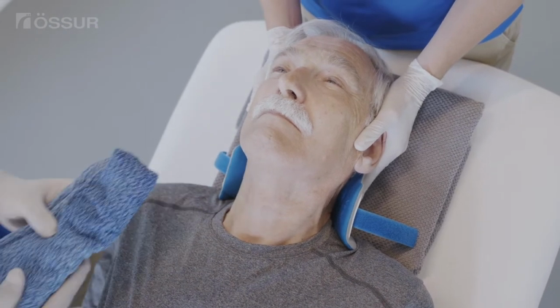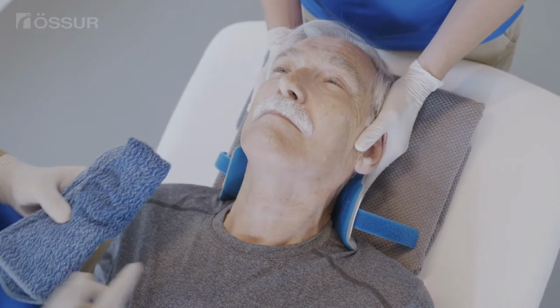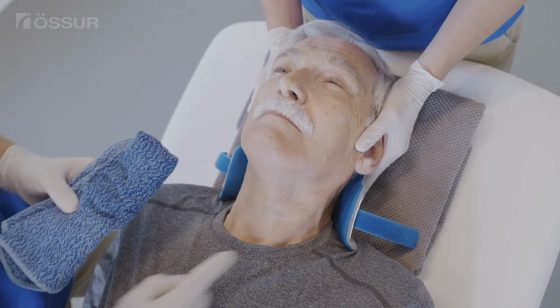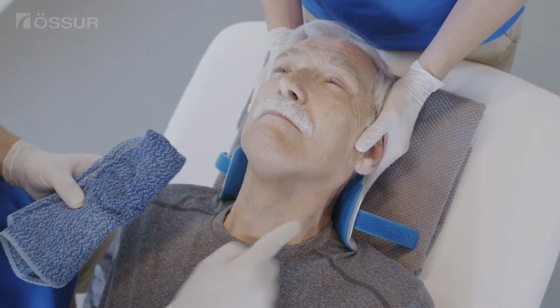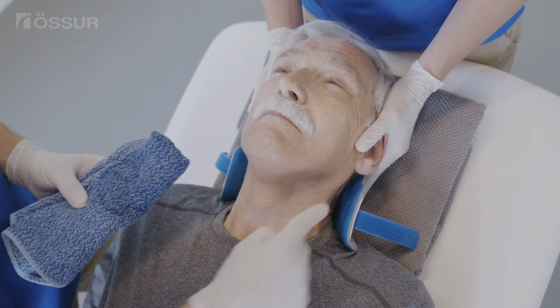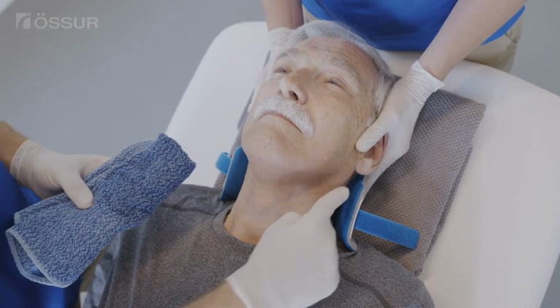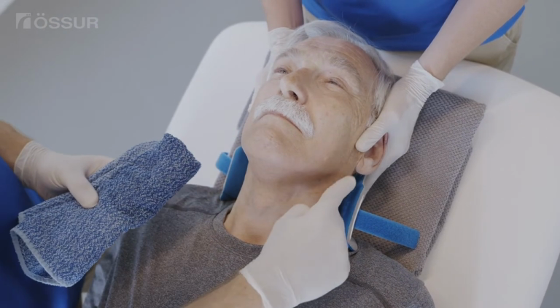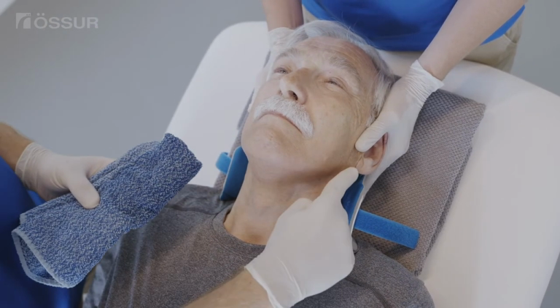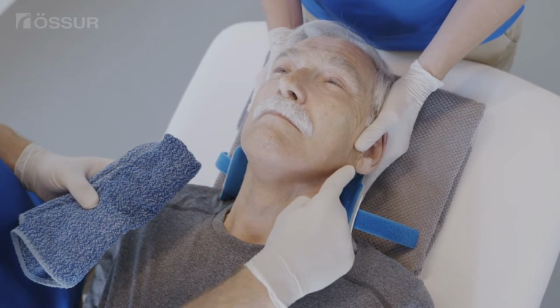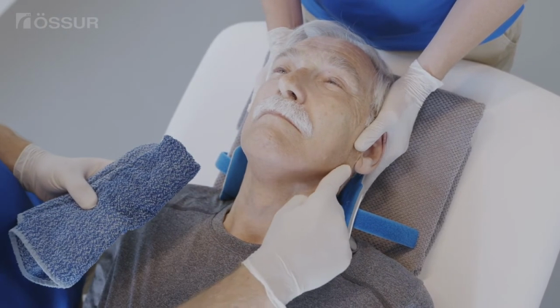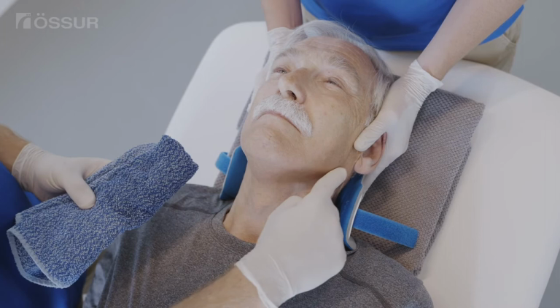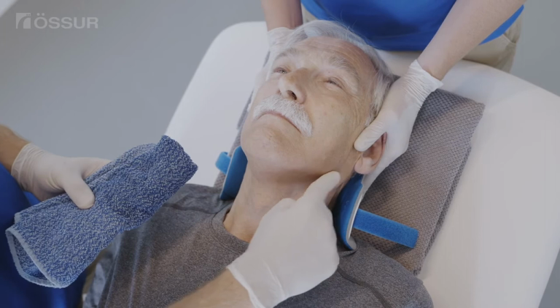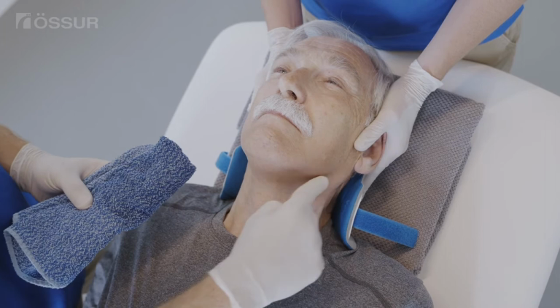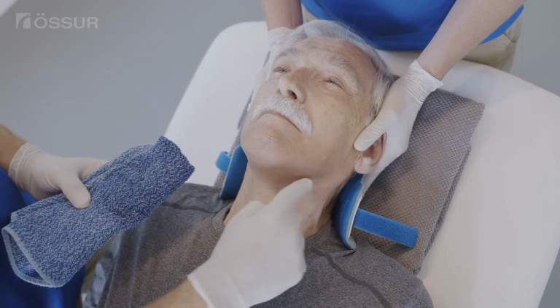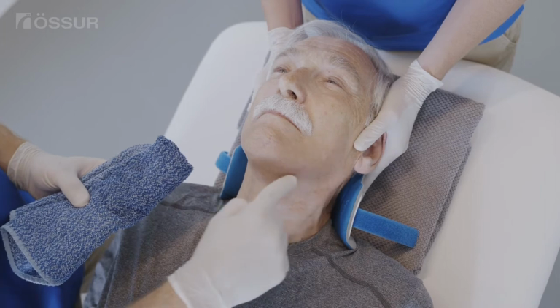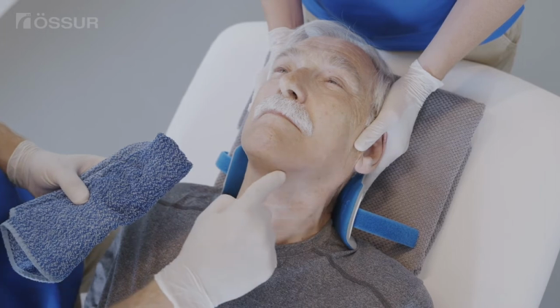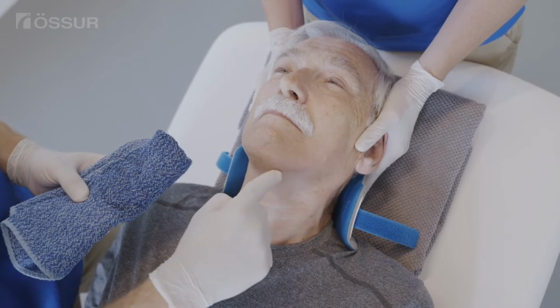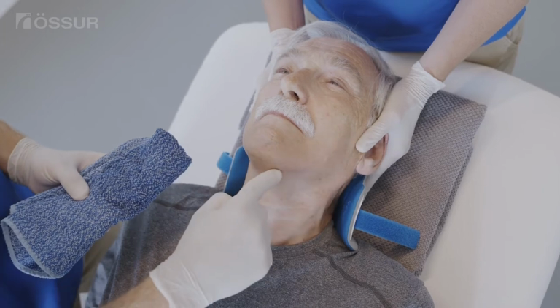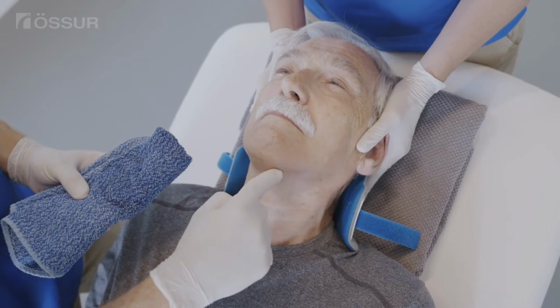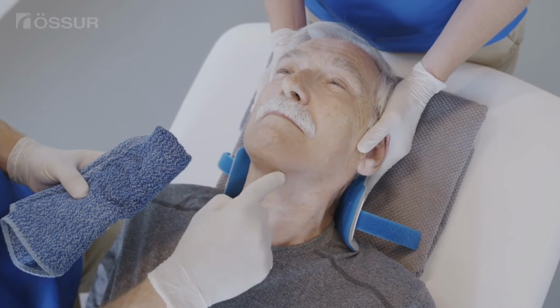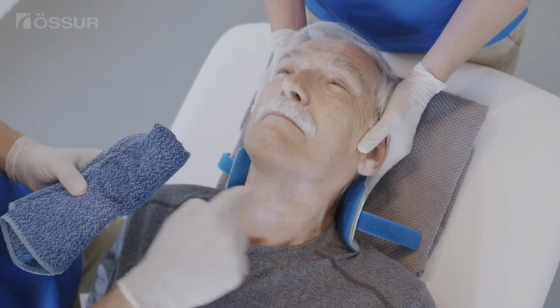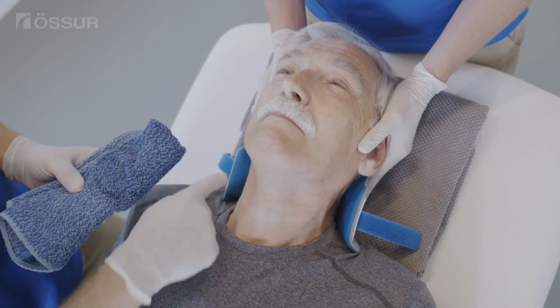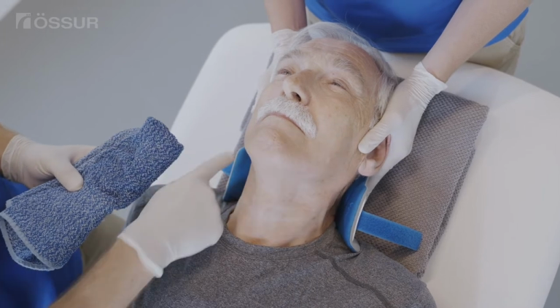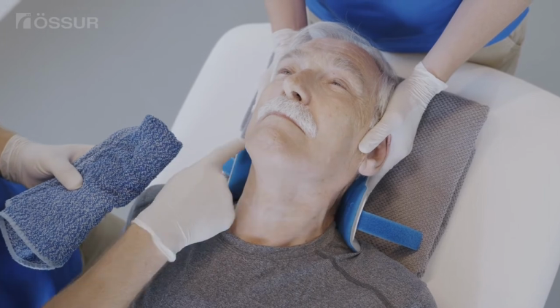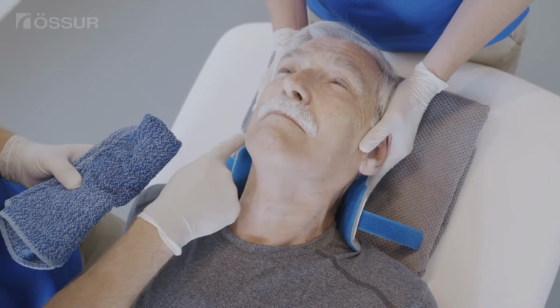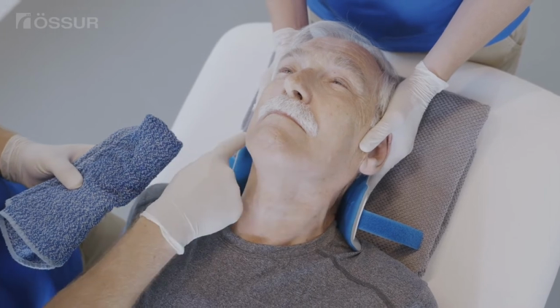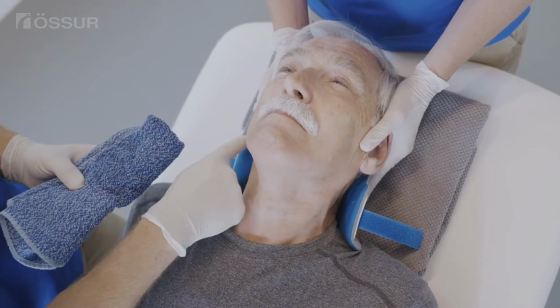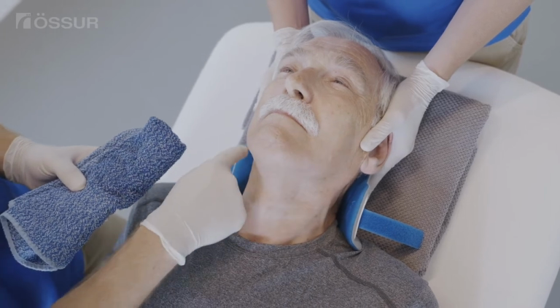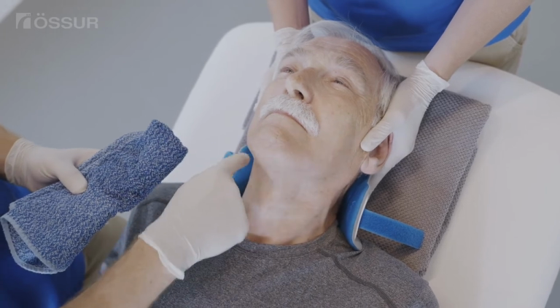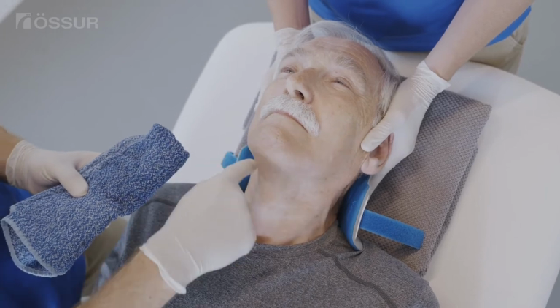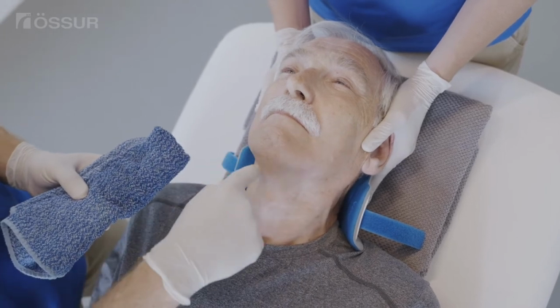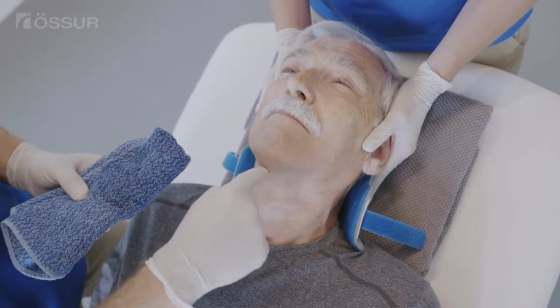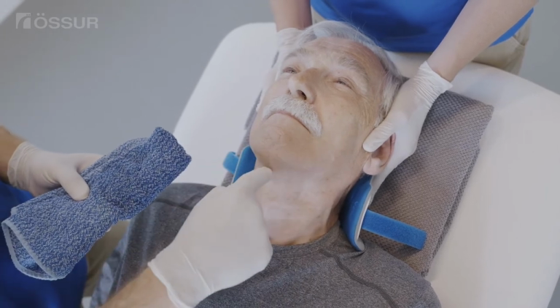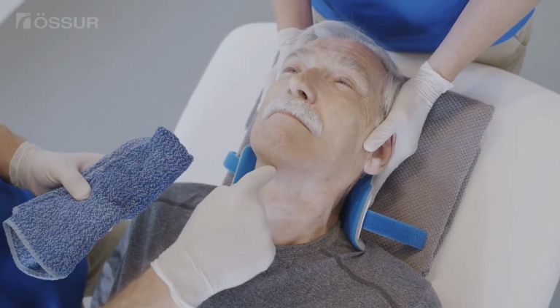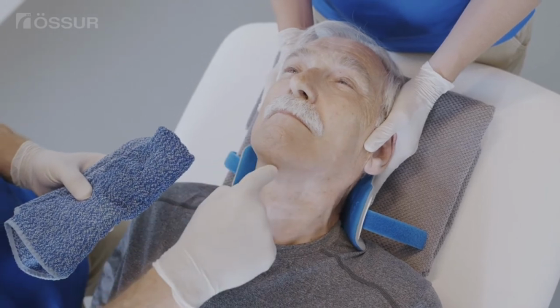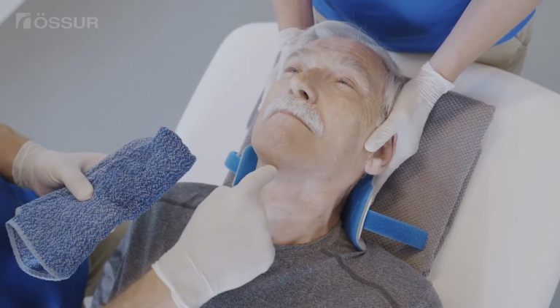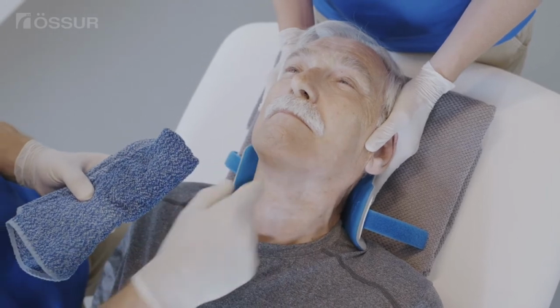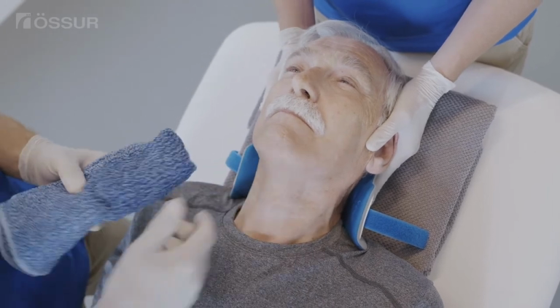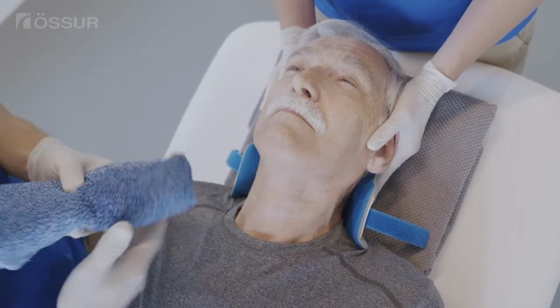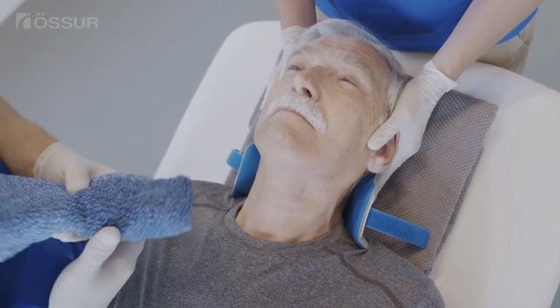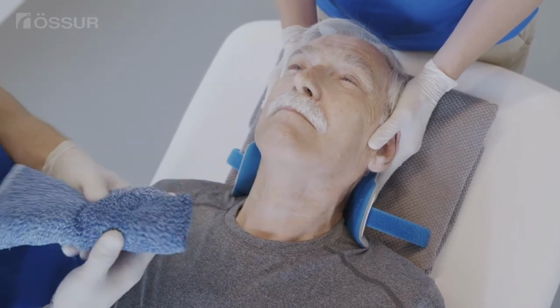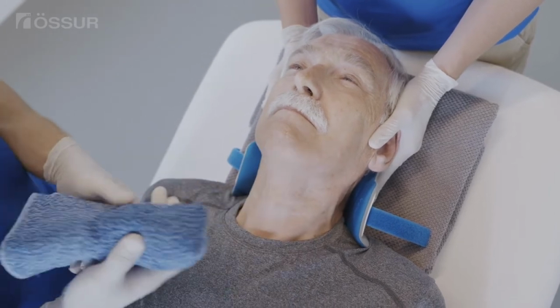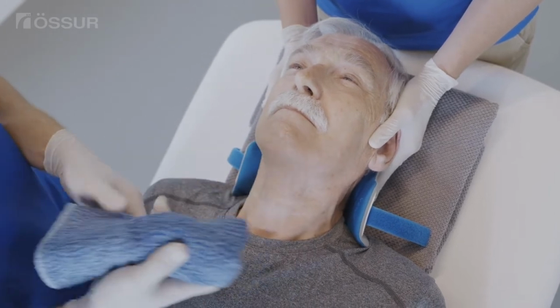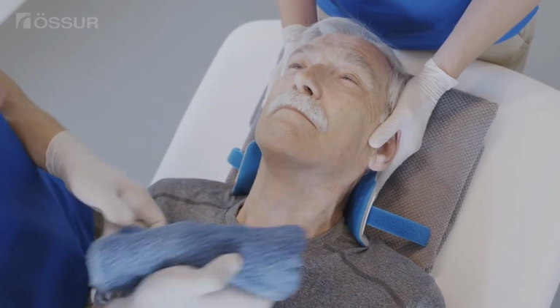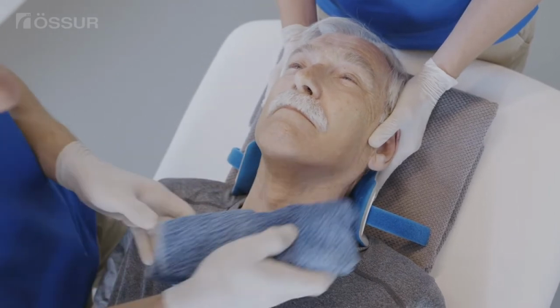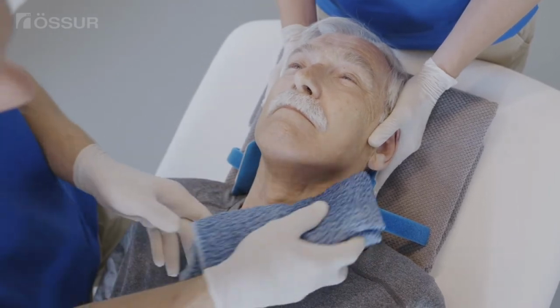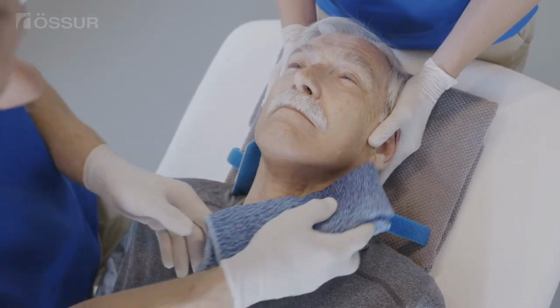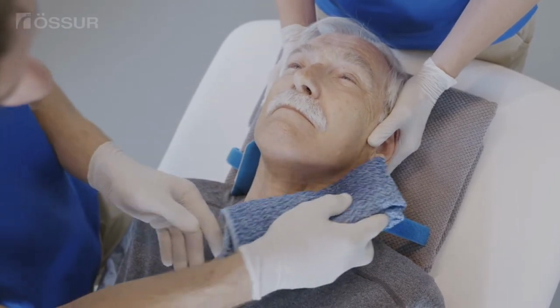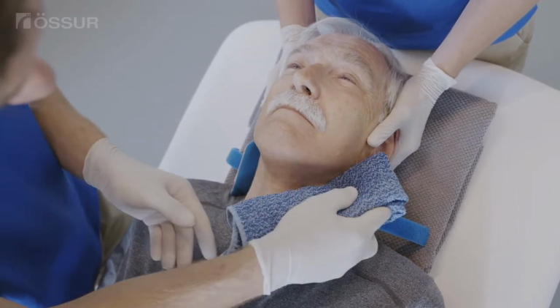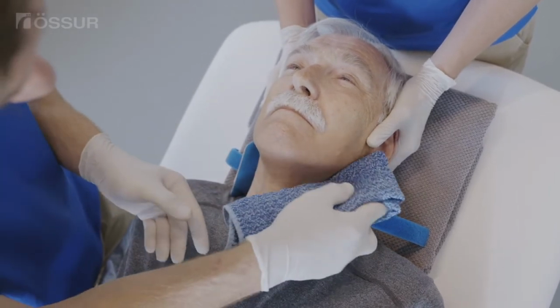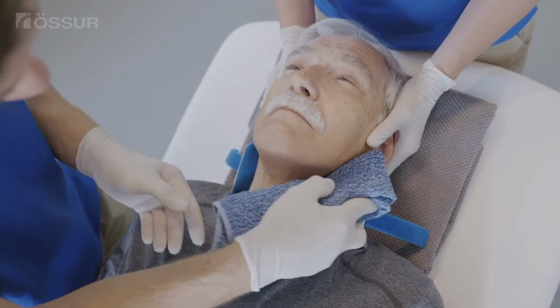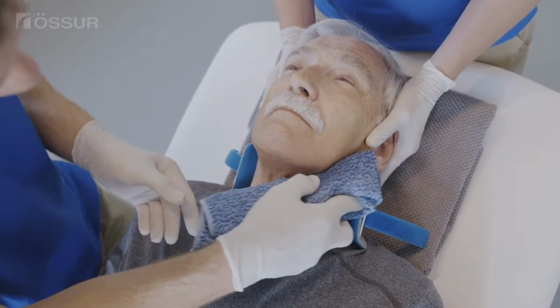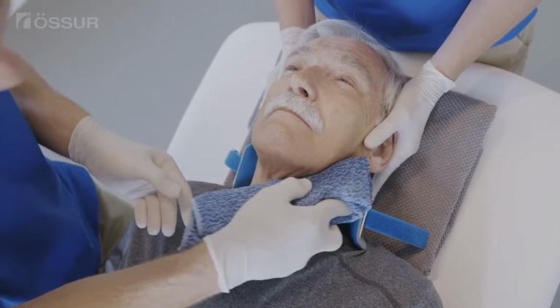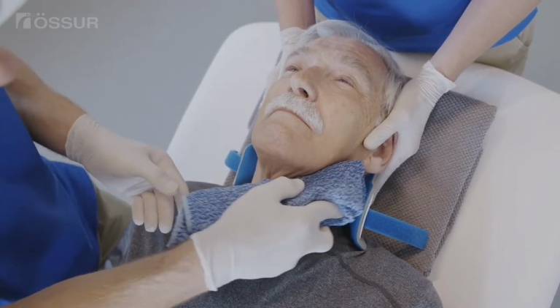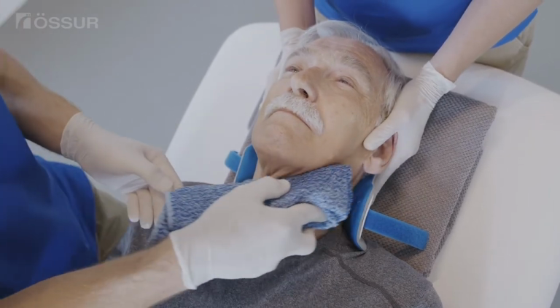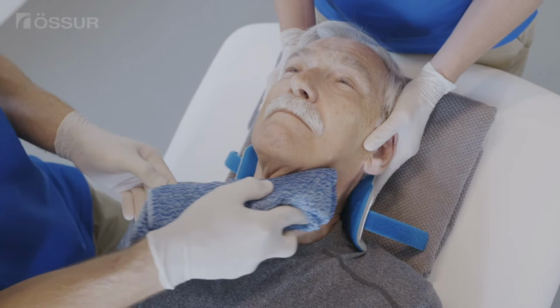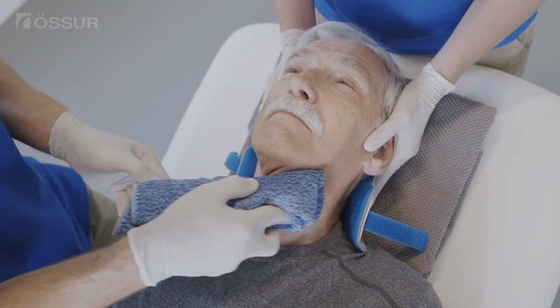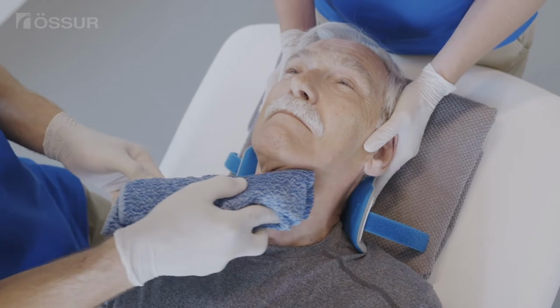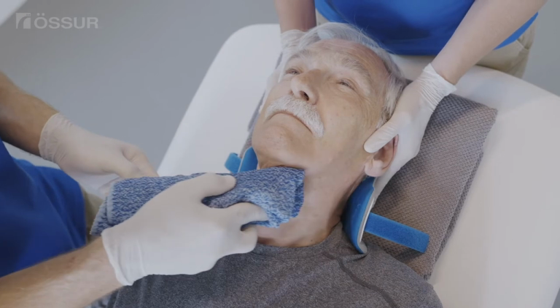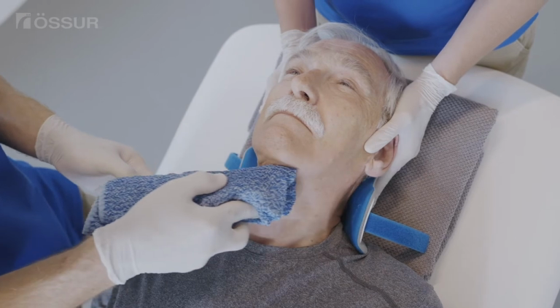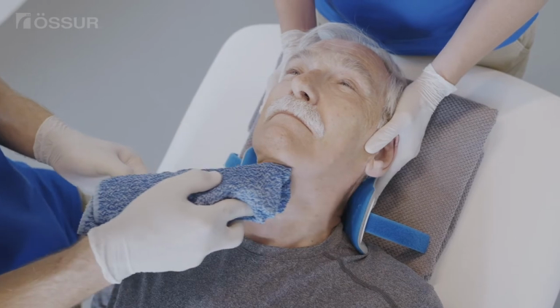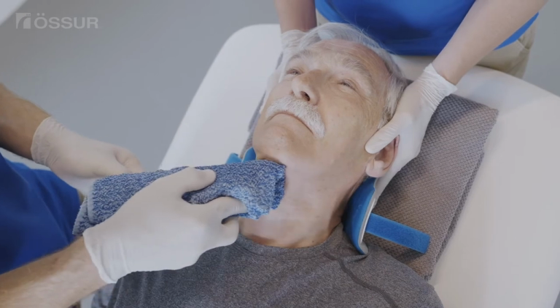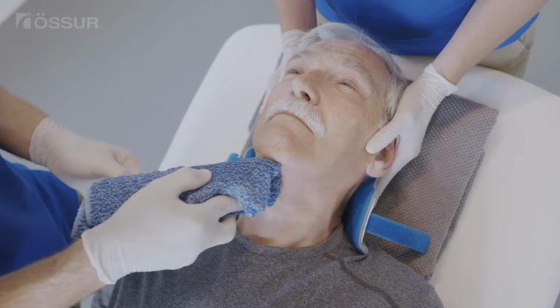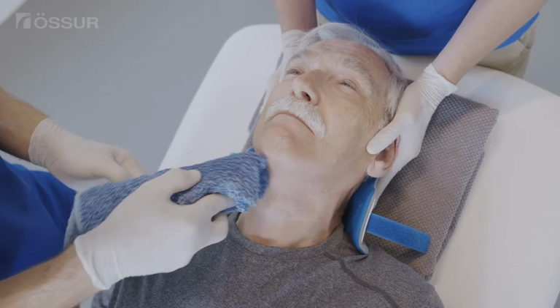To check the occiput, a log roll may be performed. Wipe down the patient with mild soap and water and wipe dry.